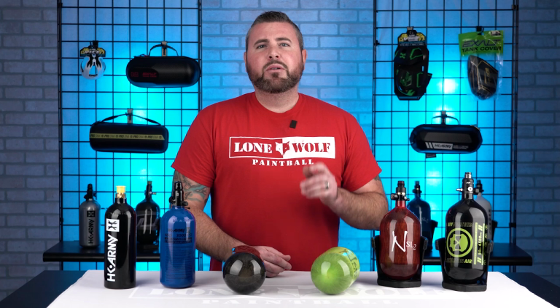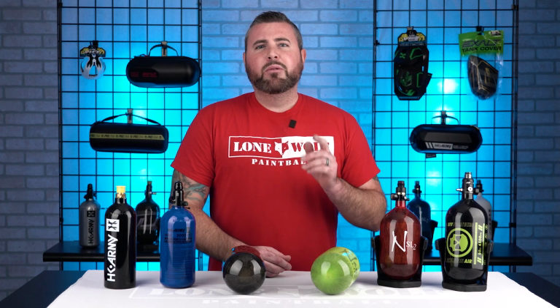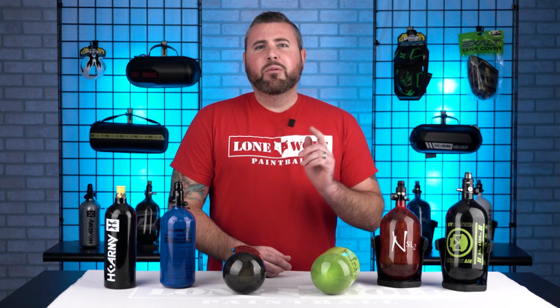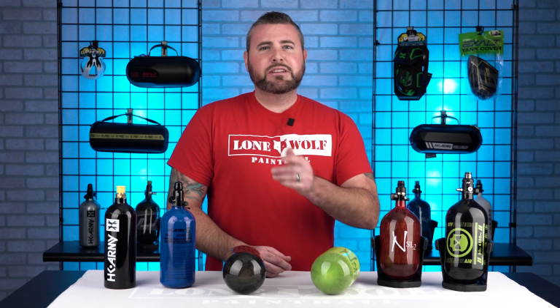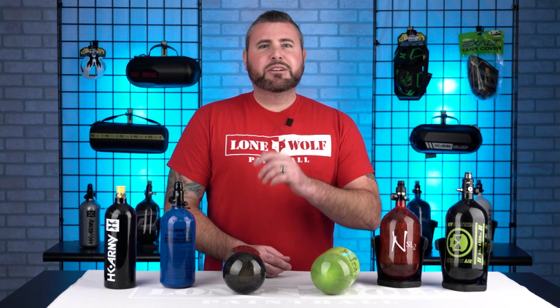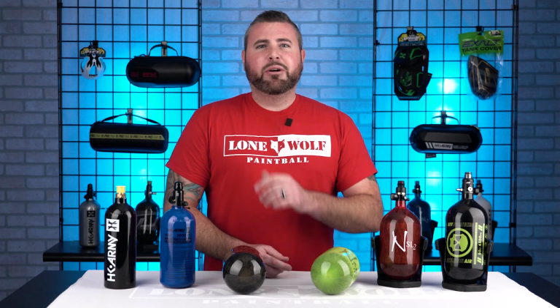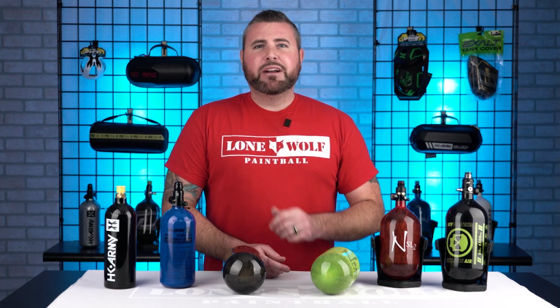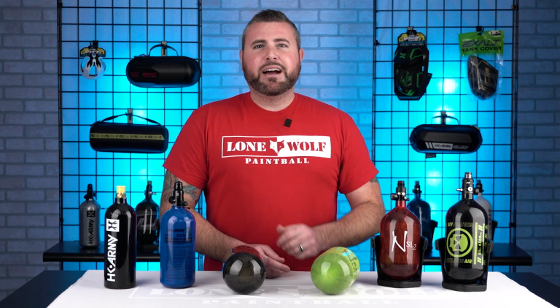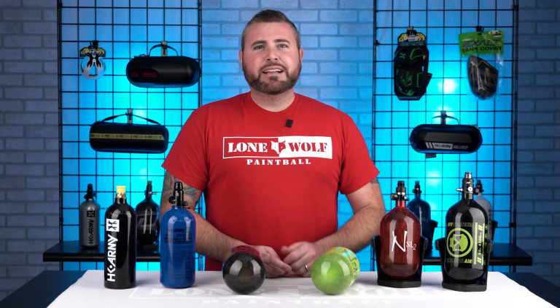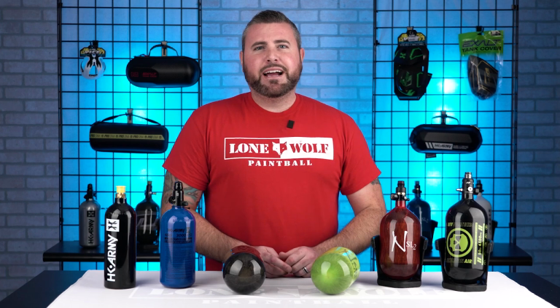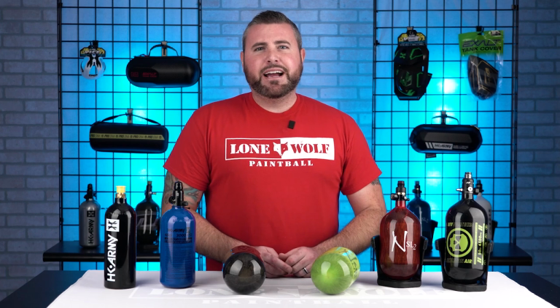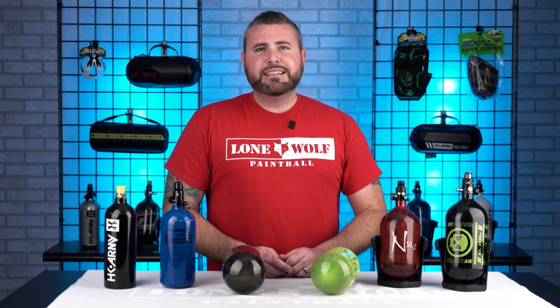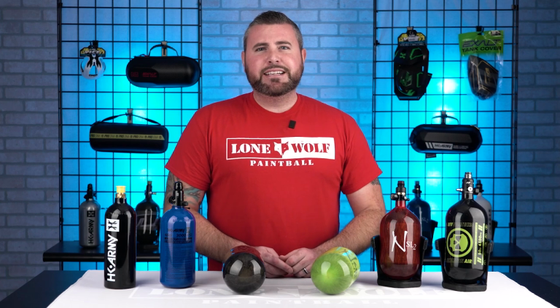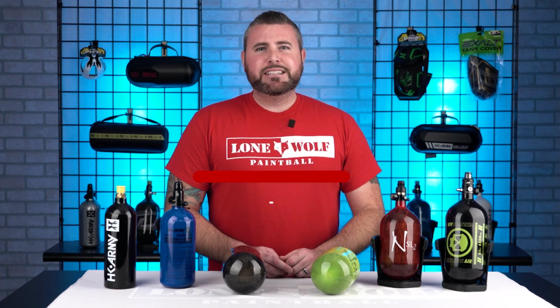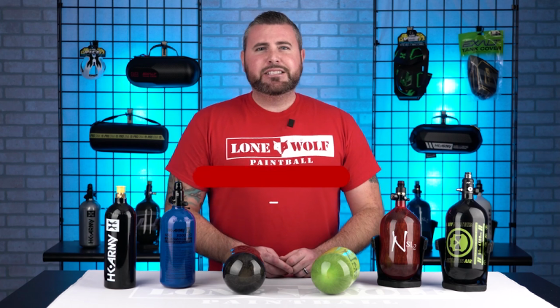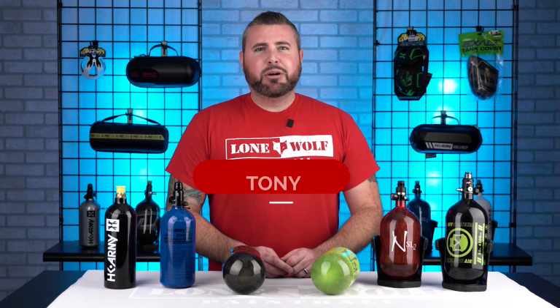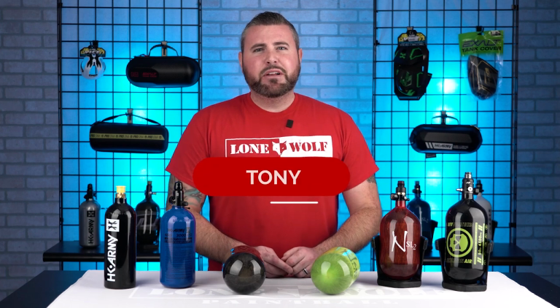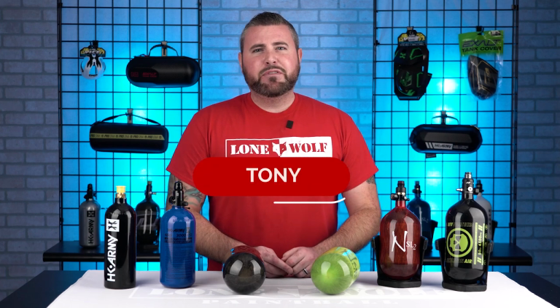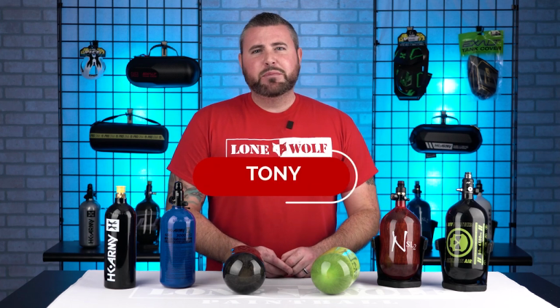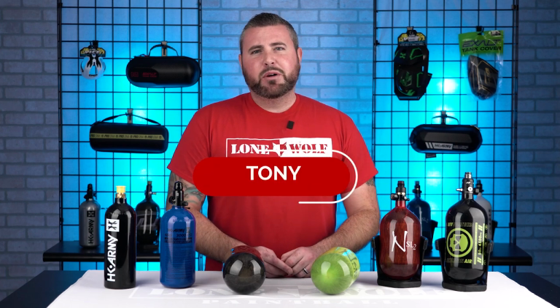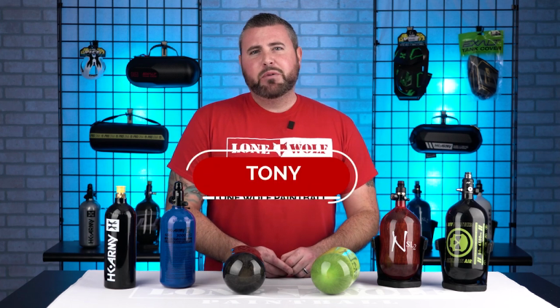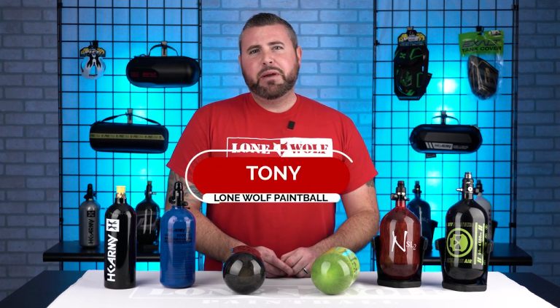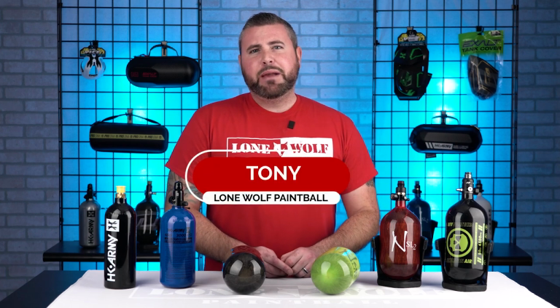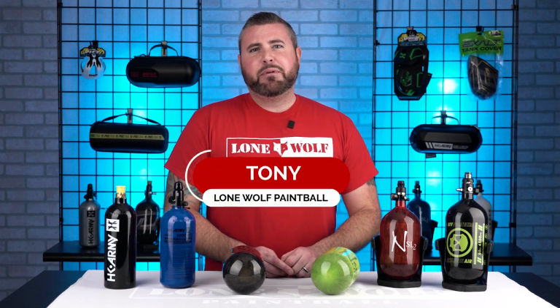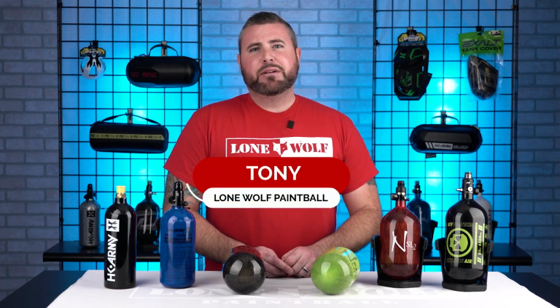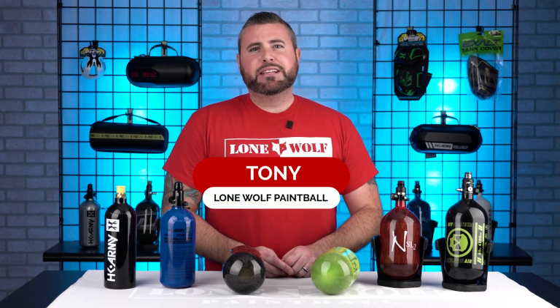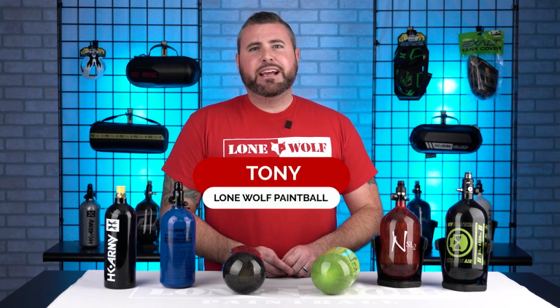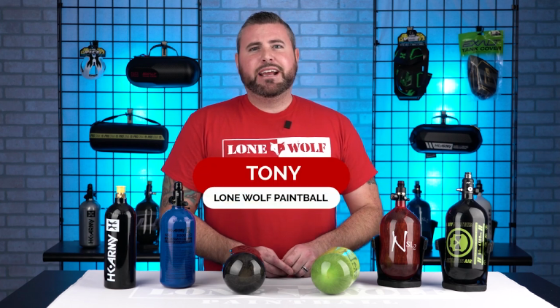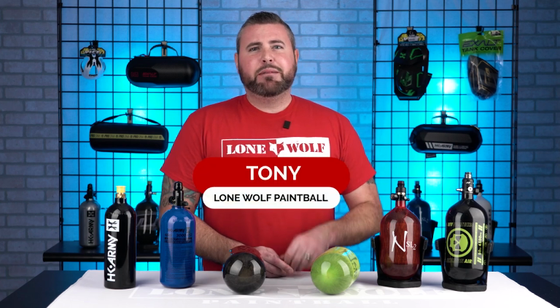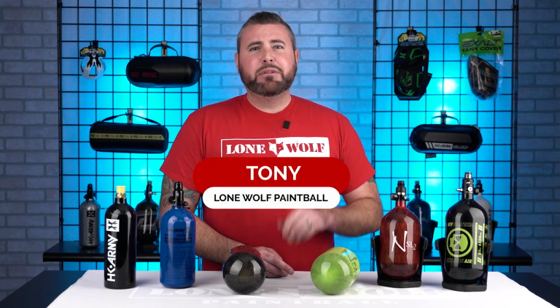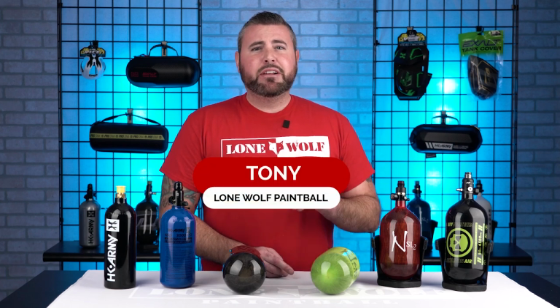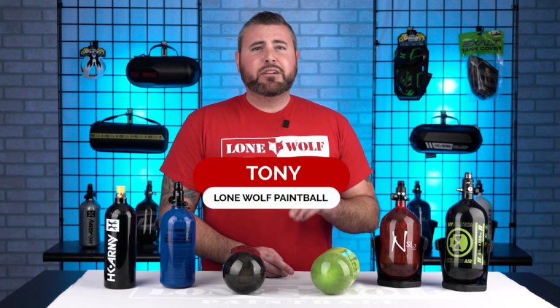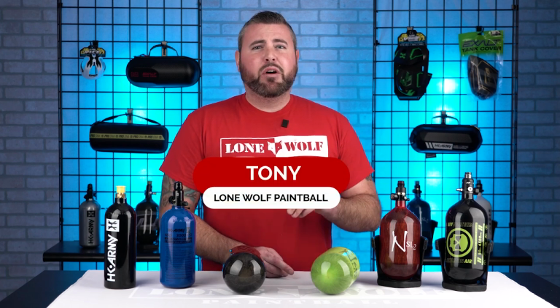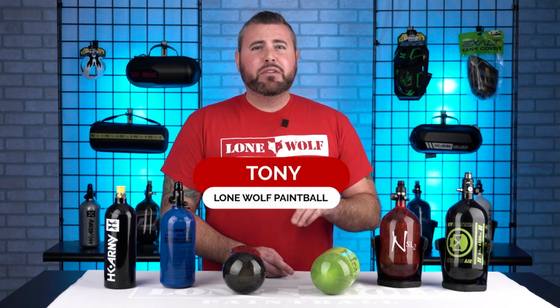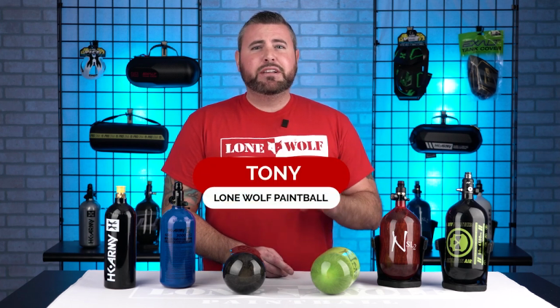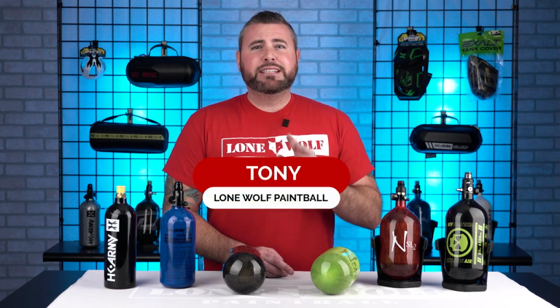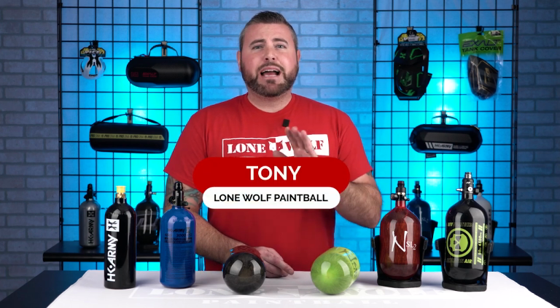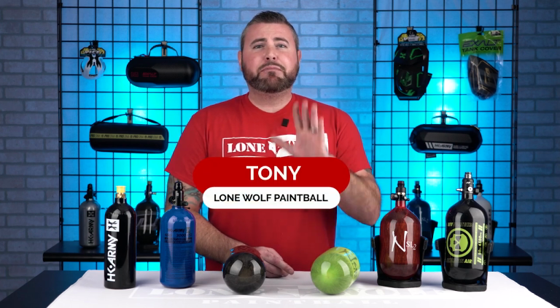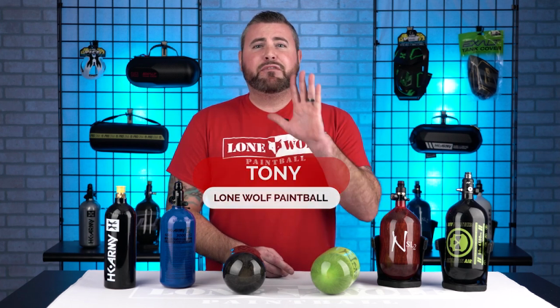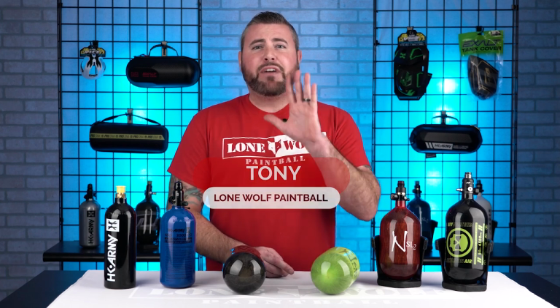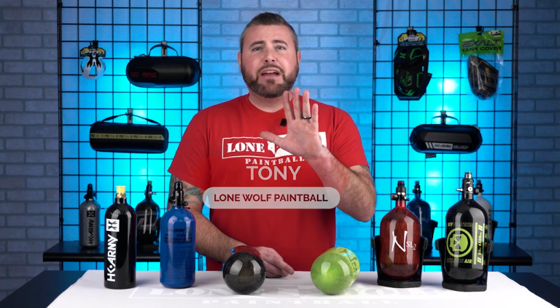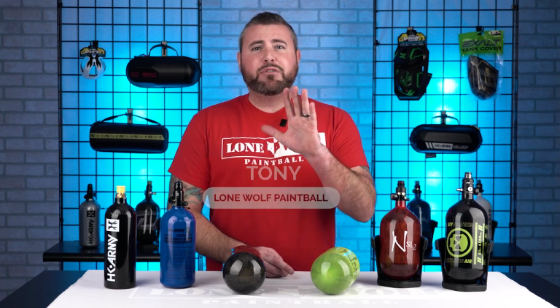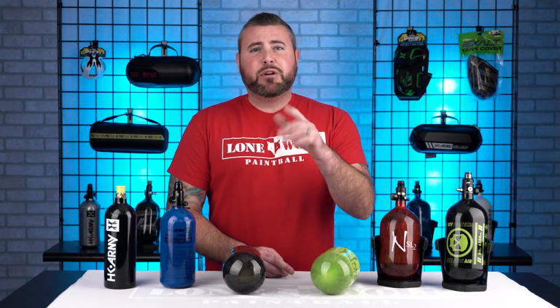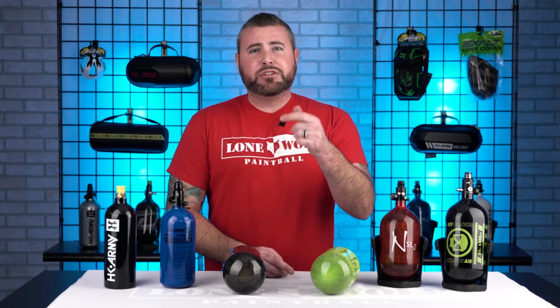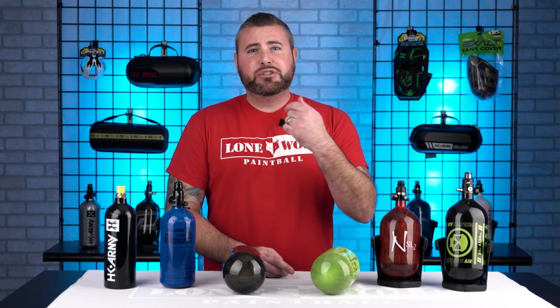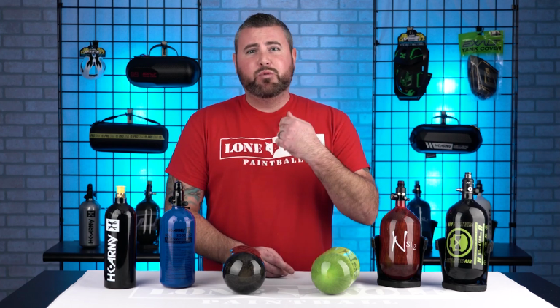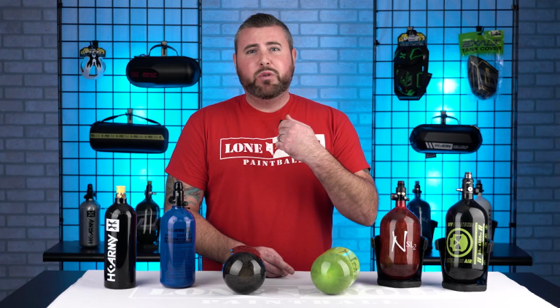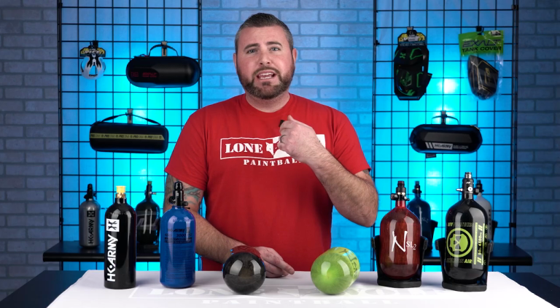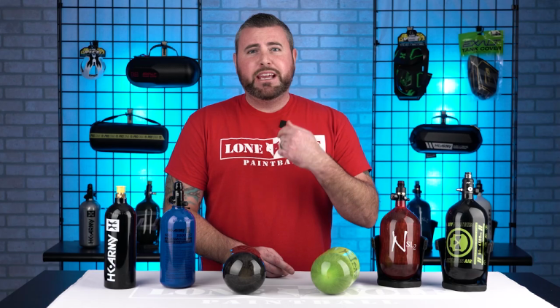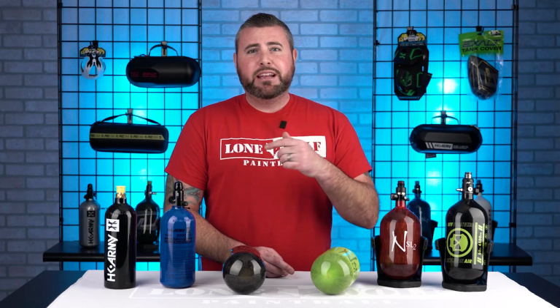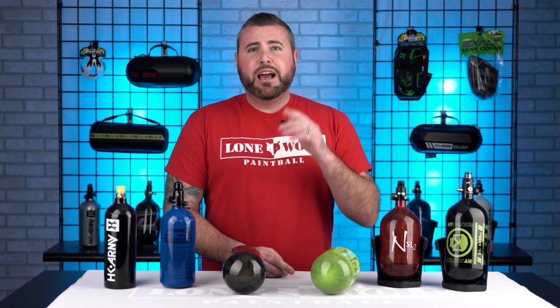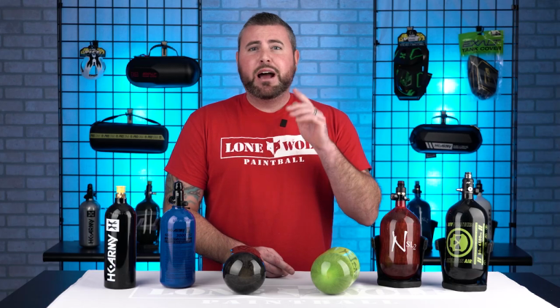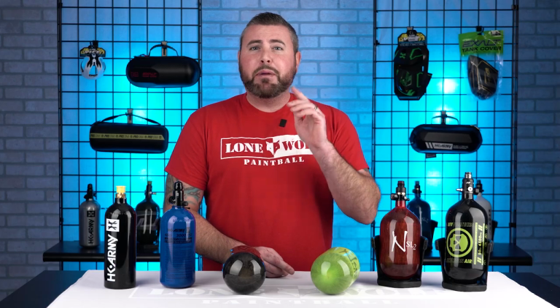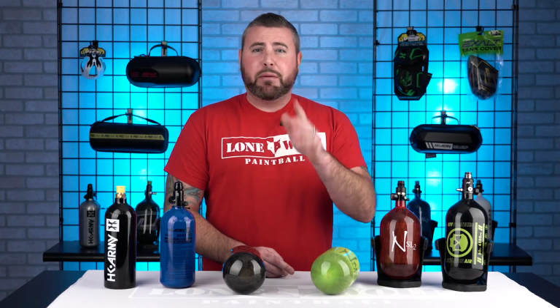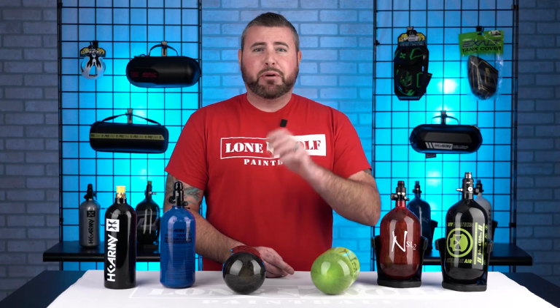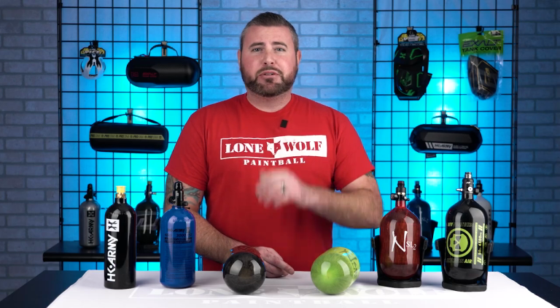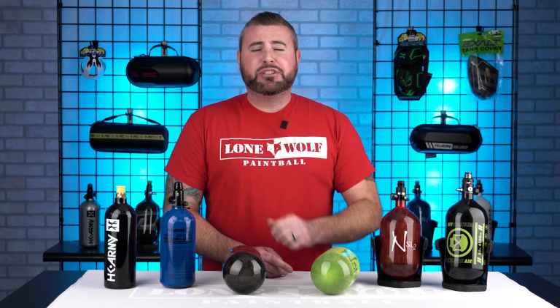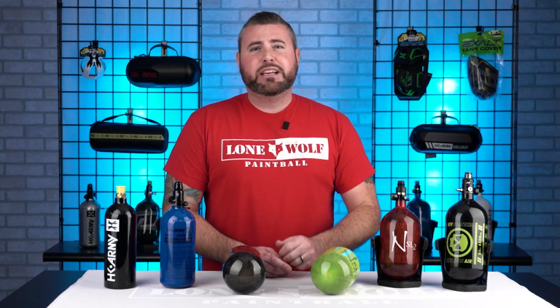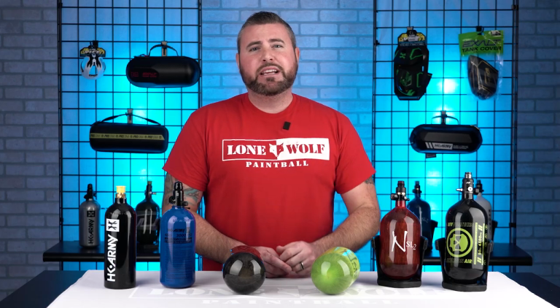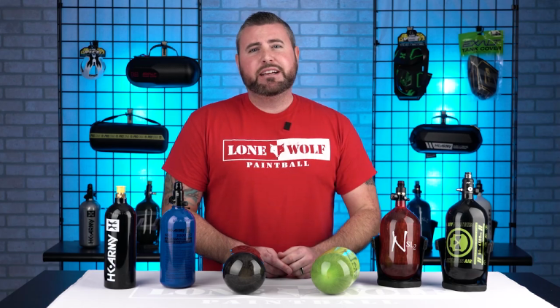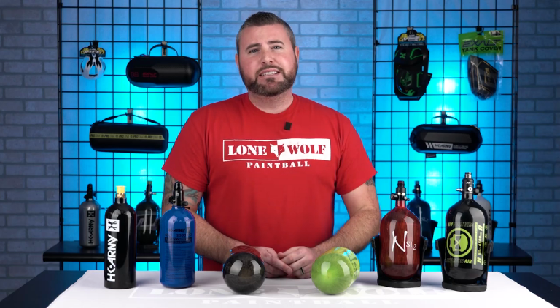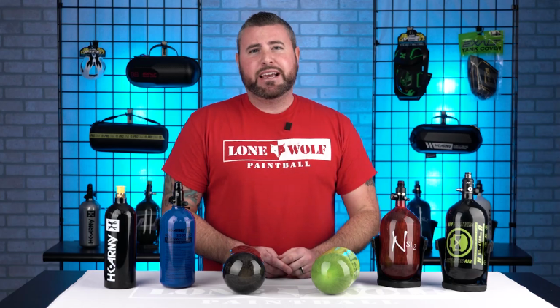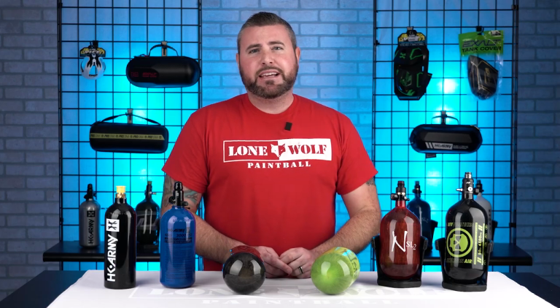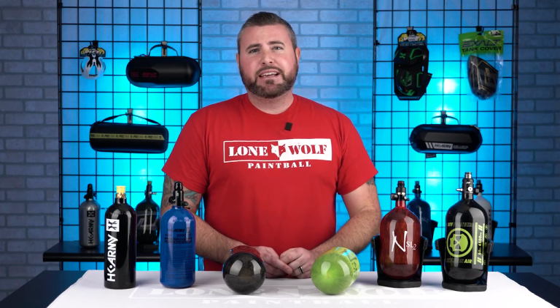What's going on guys? It's Tony from Lone Wolf Paintball and today I'm going to go over the top five questions we get about purchasing a tank.